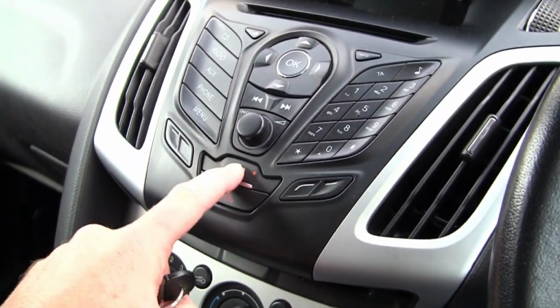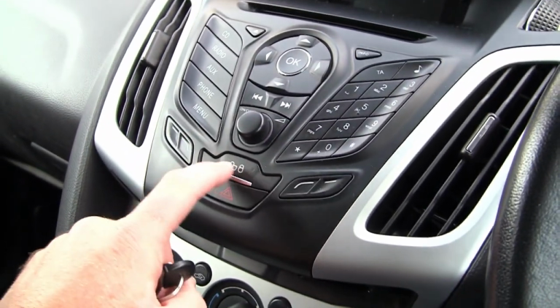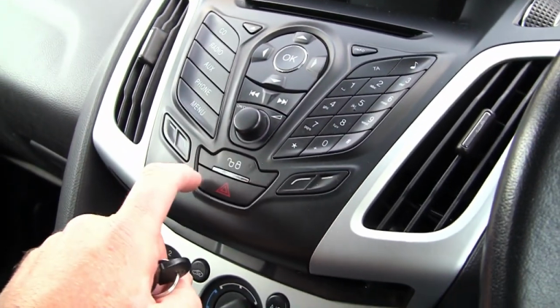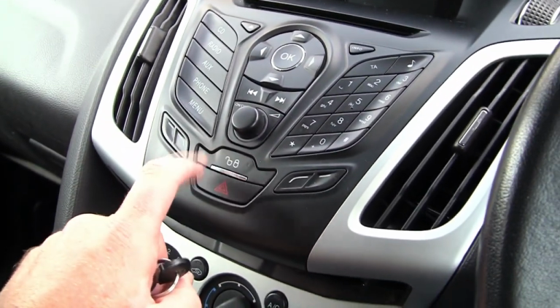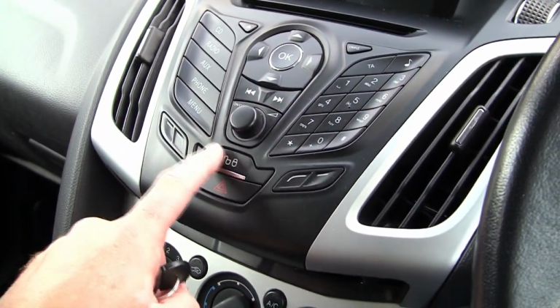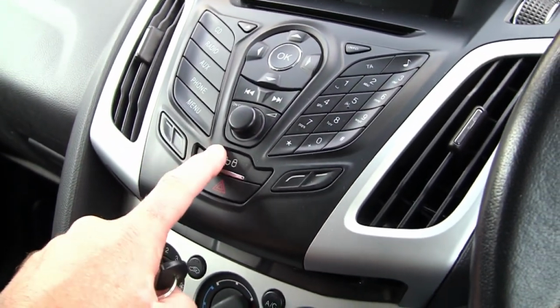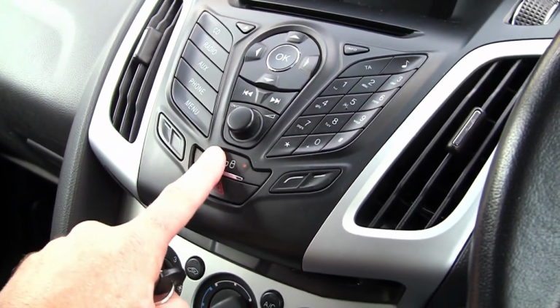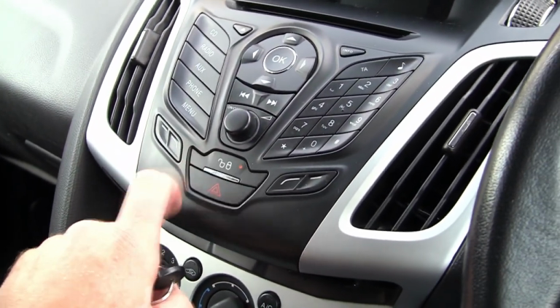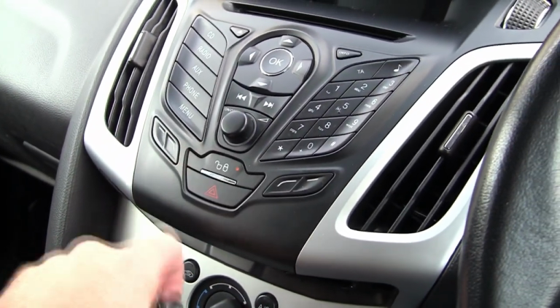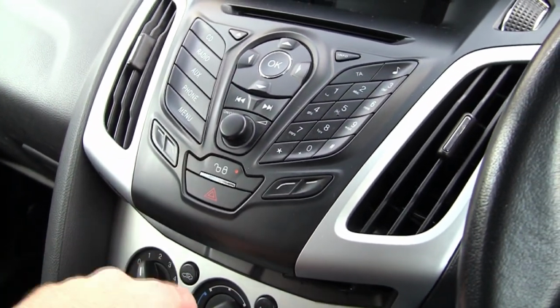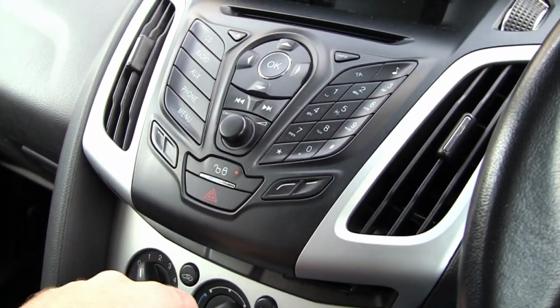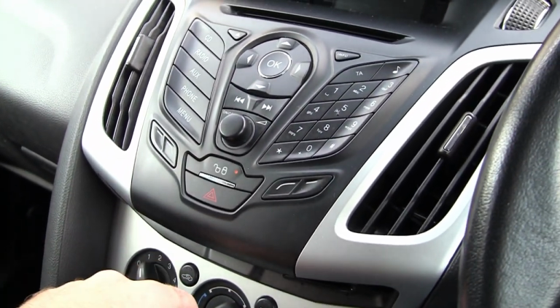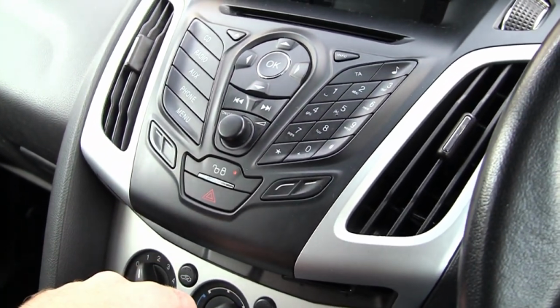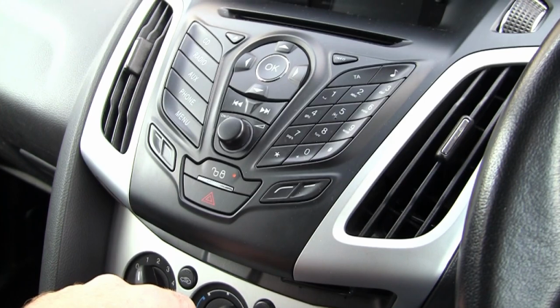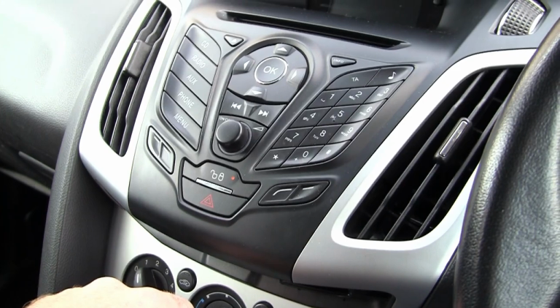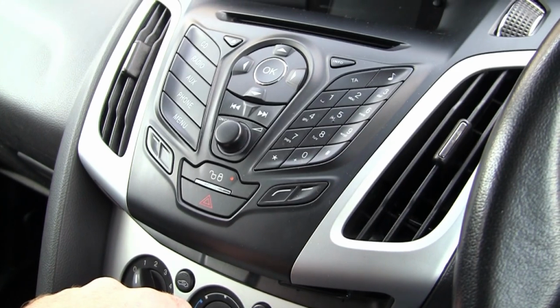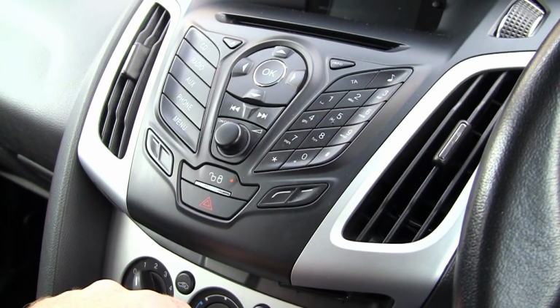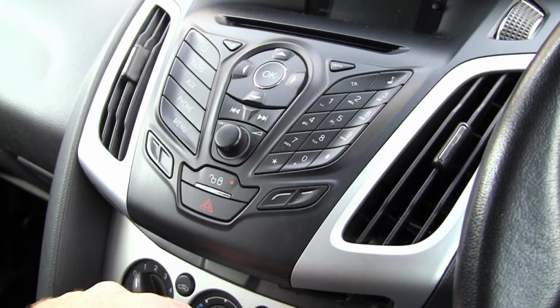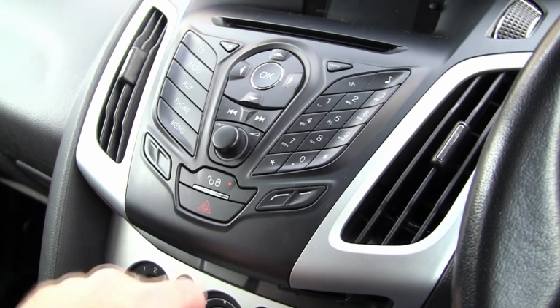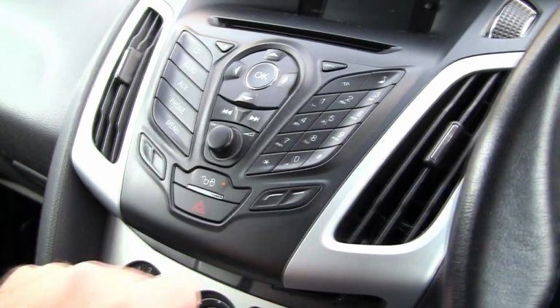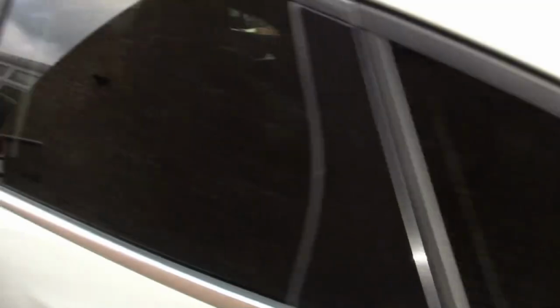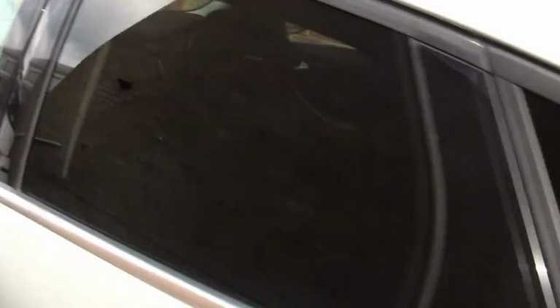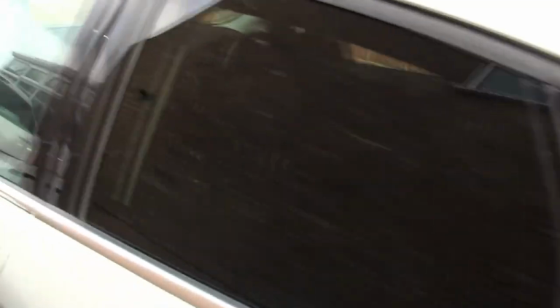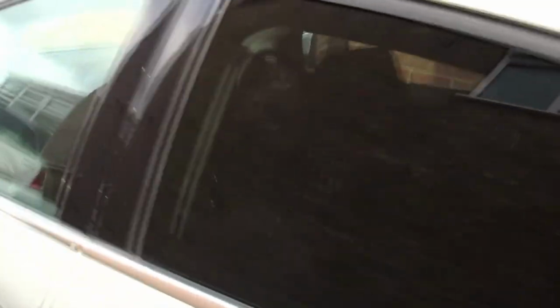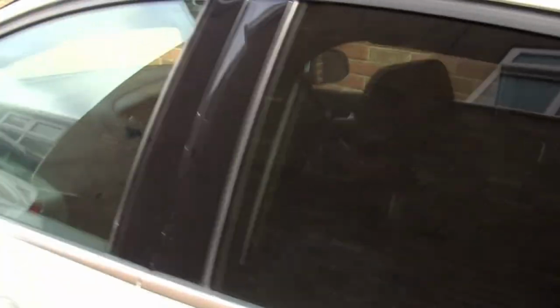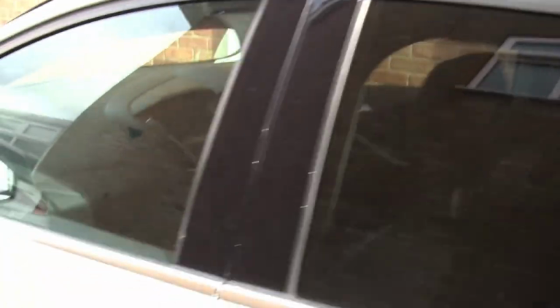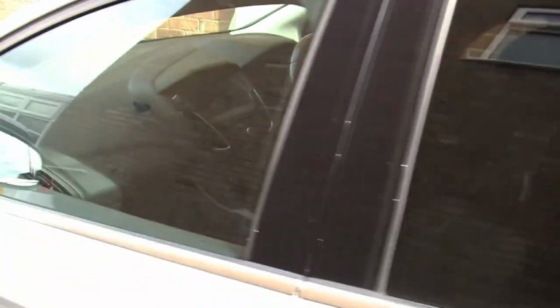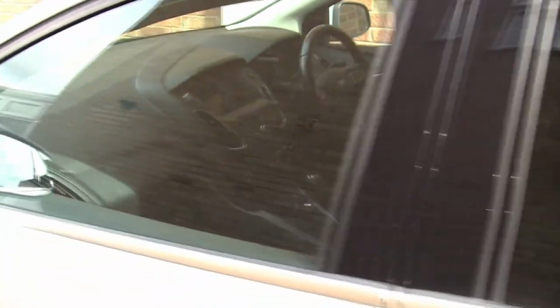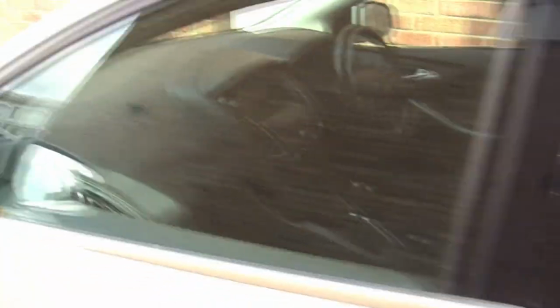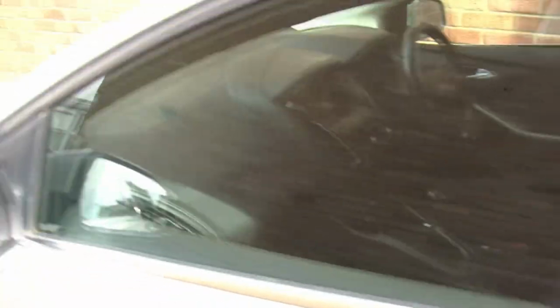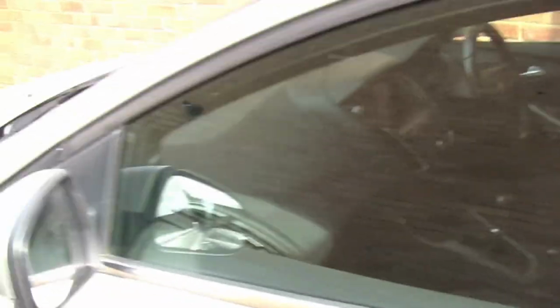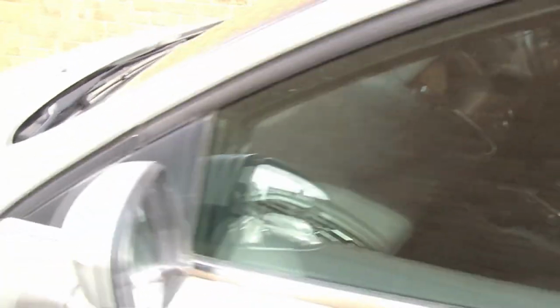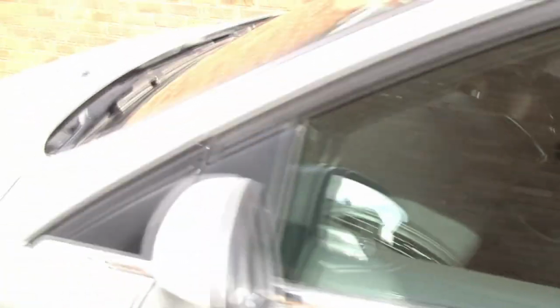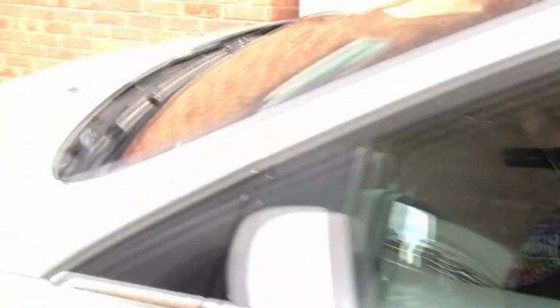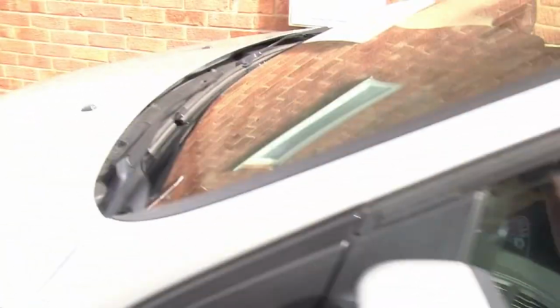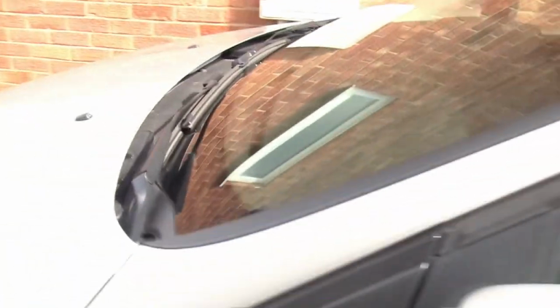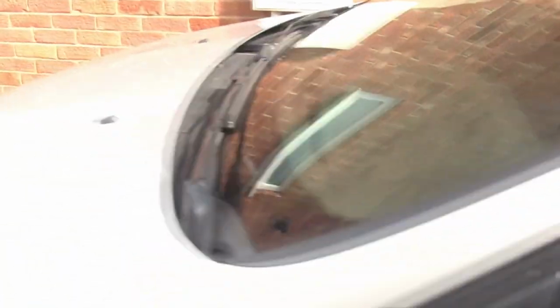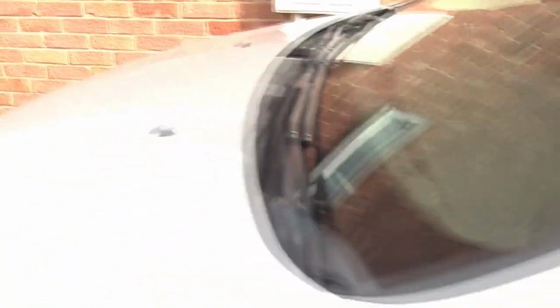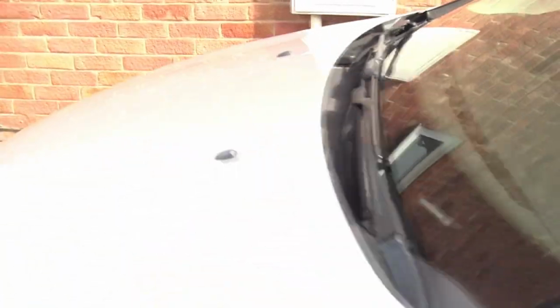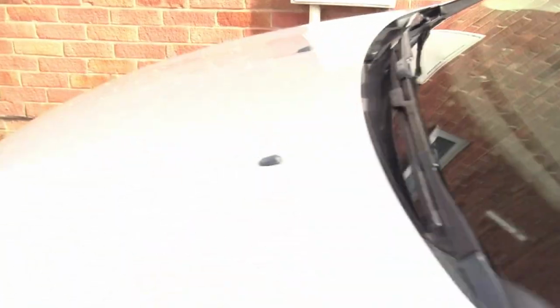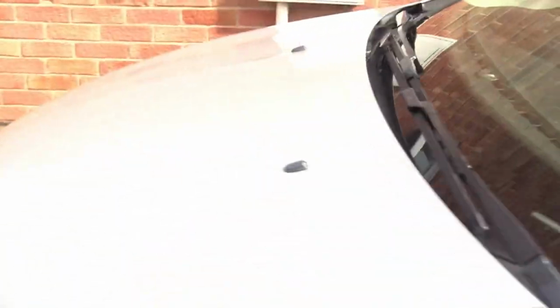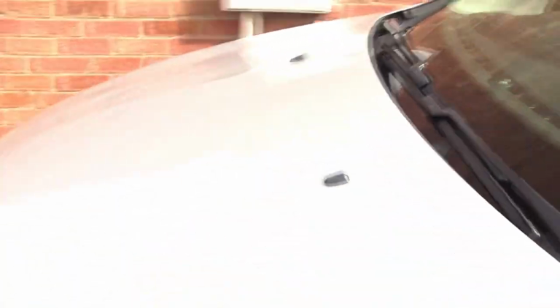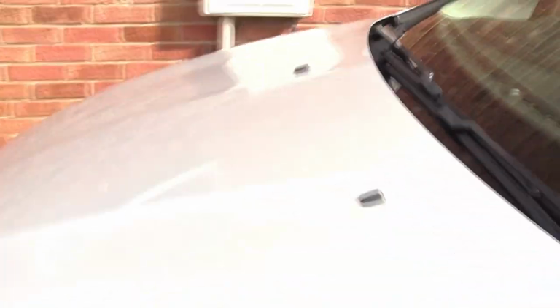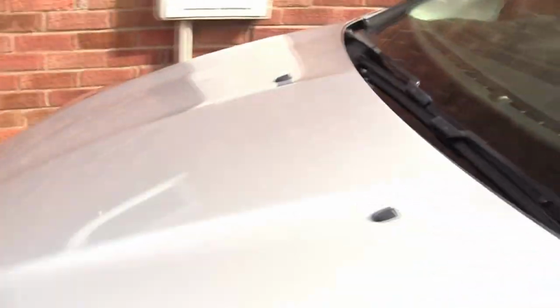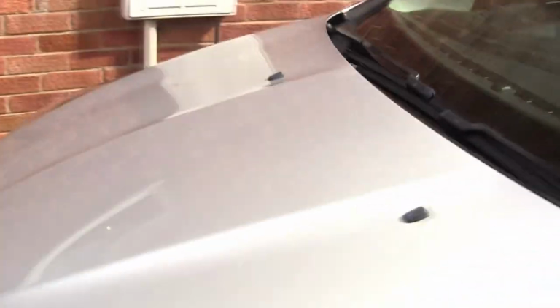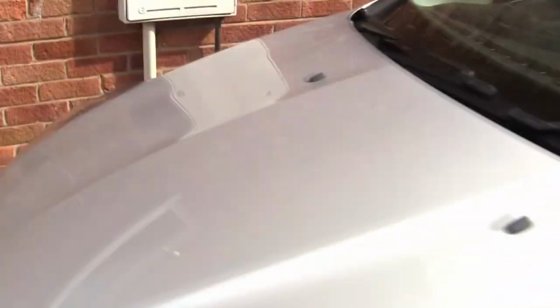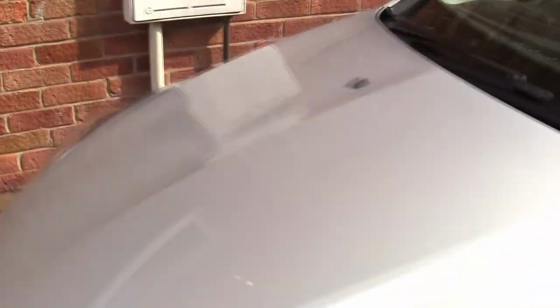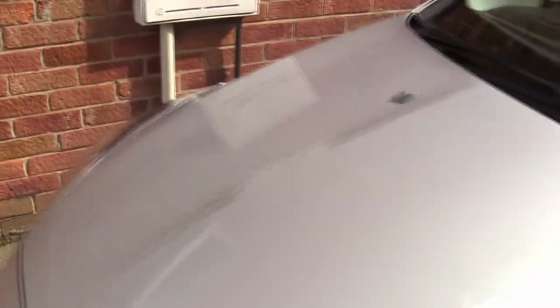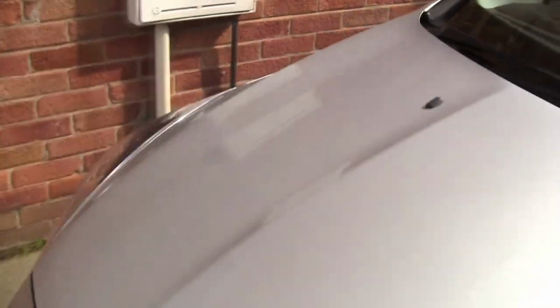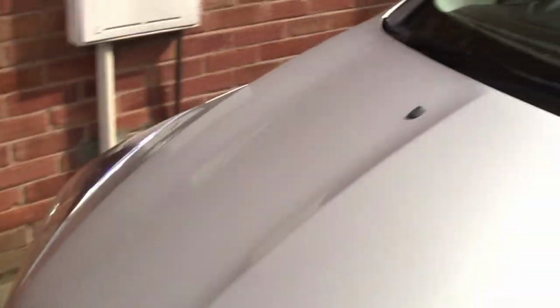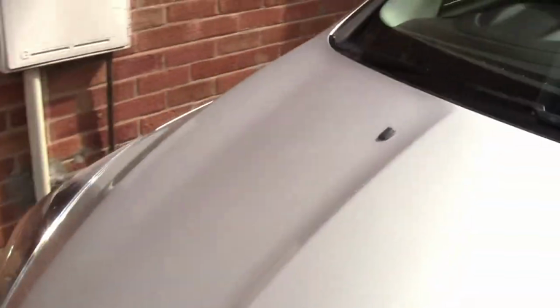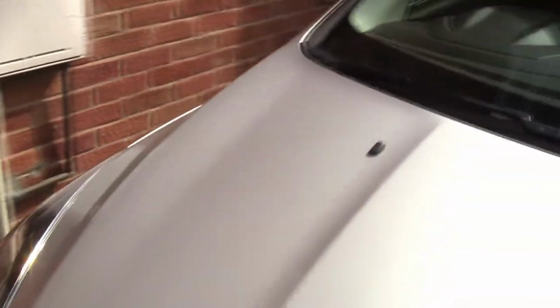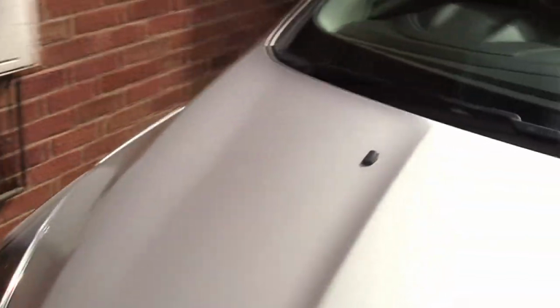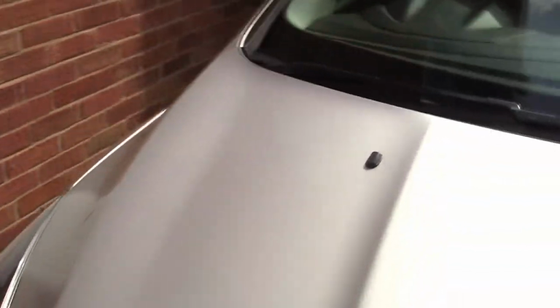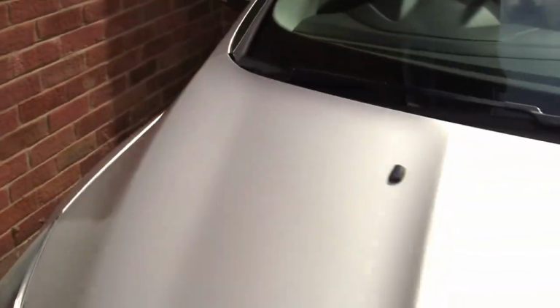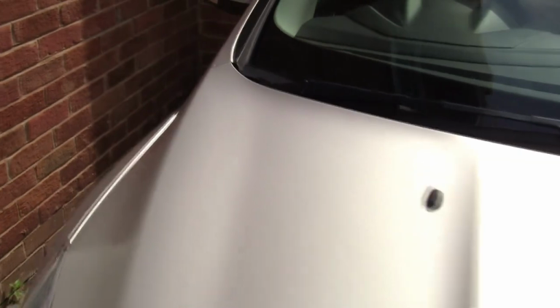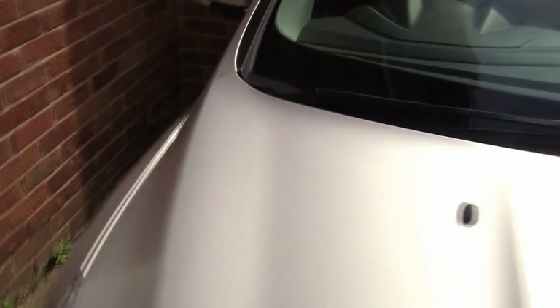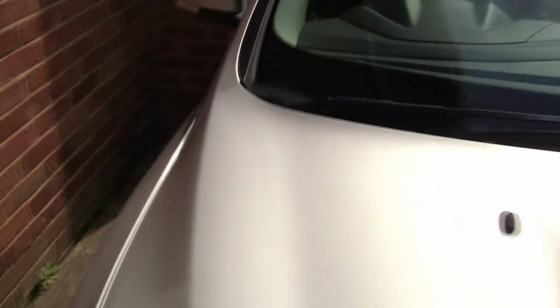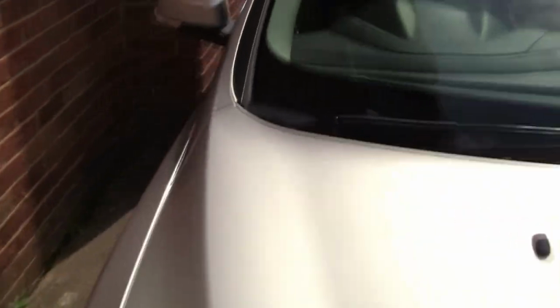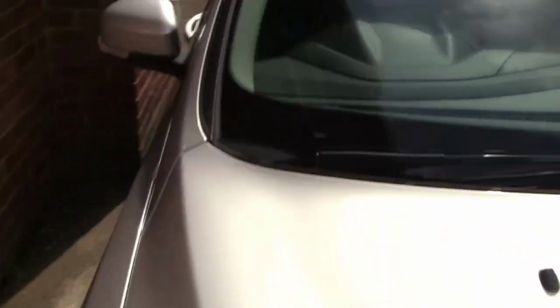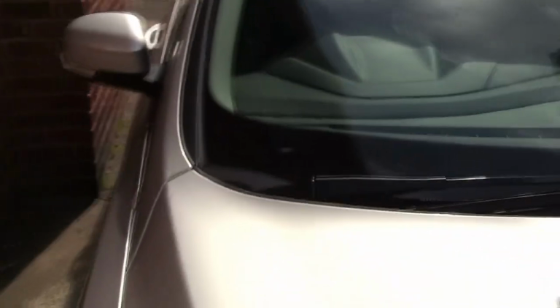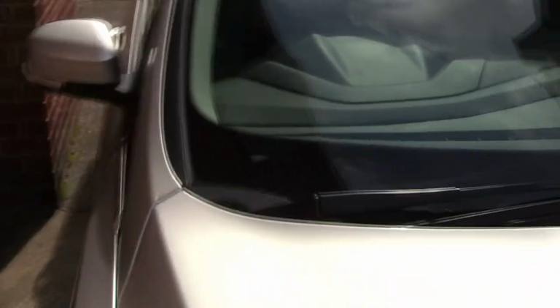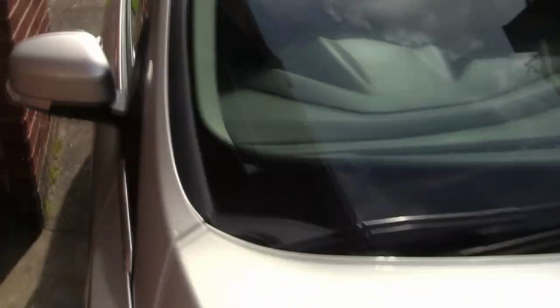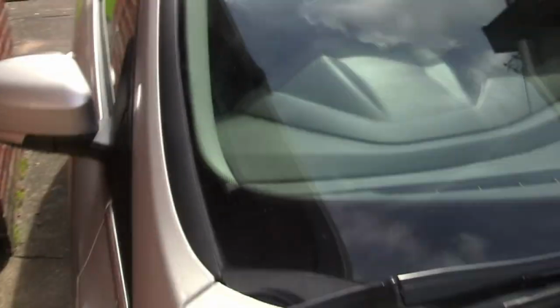Climb in, press the button. Simple. So let's take a look at this 17-plate Focus and I'll show you where it is in here as well.